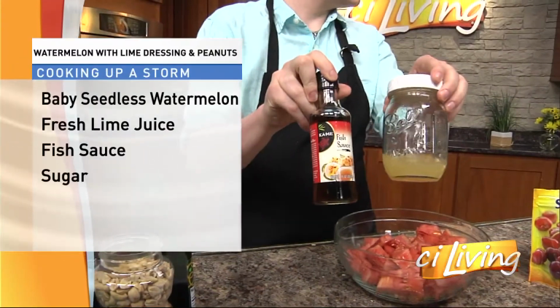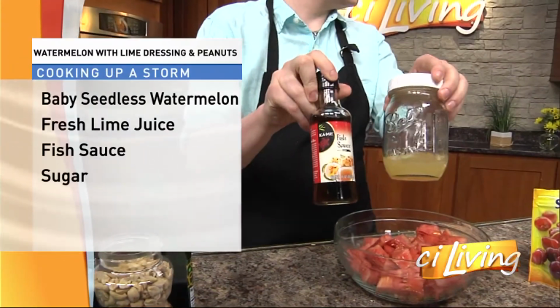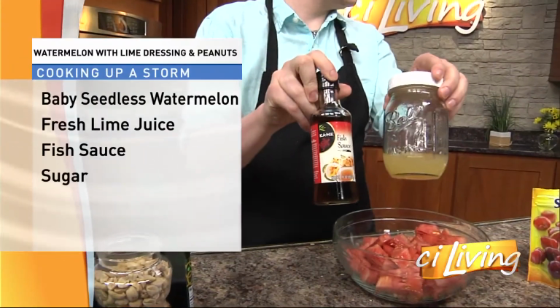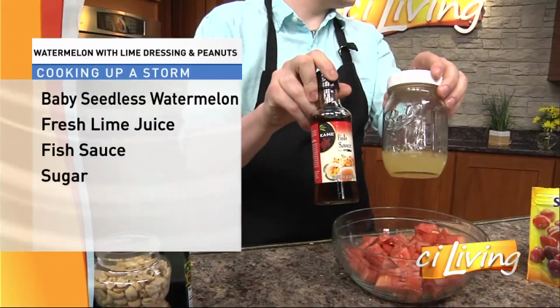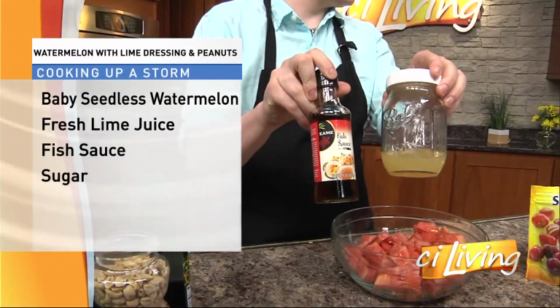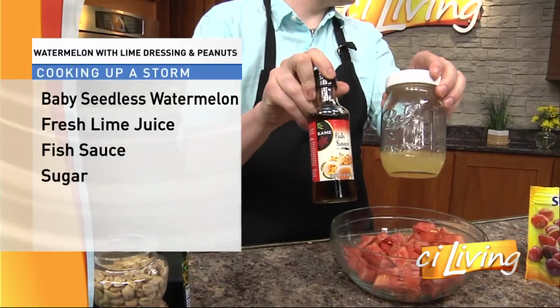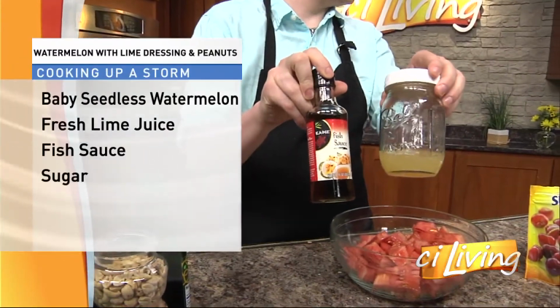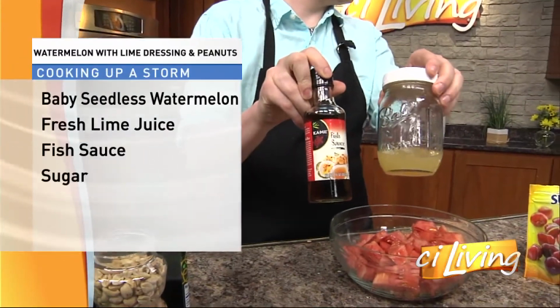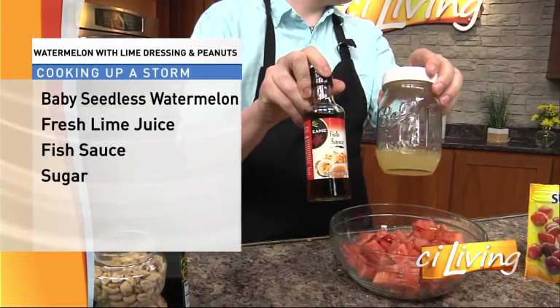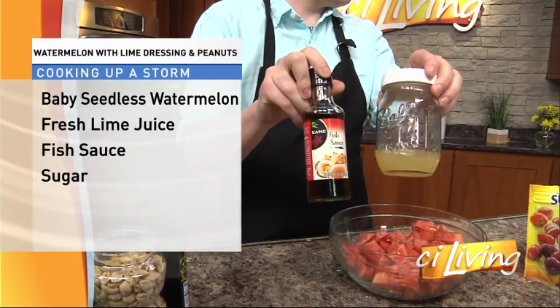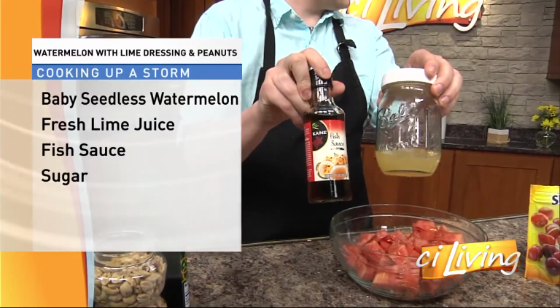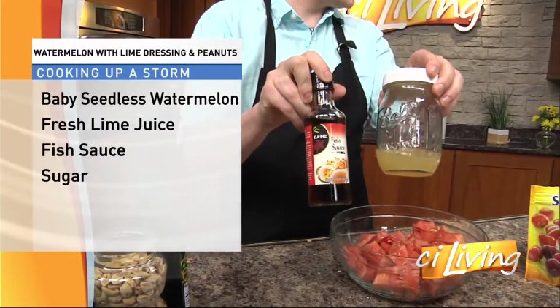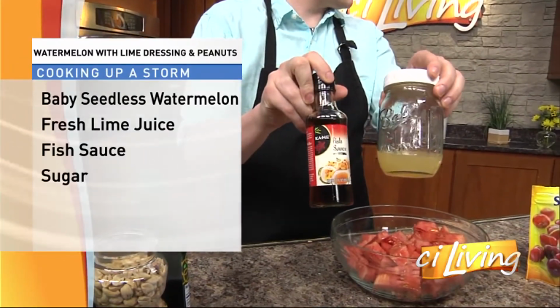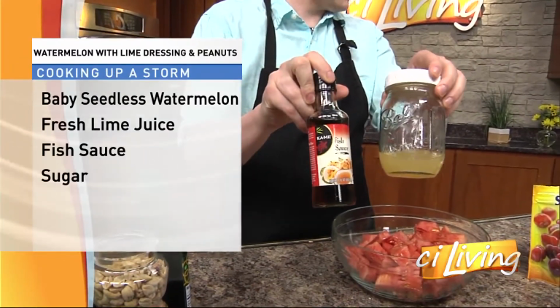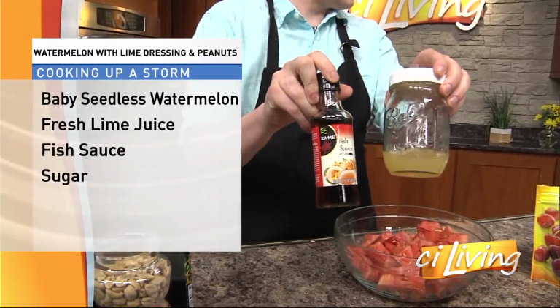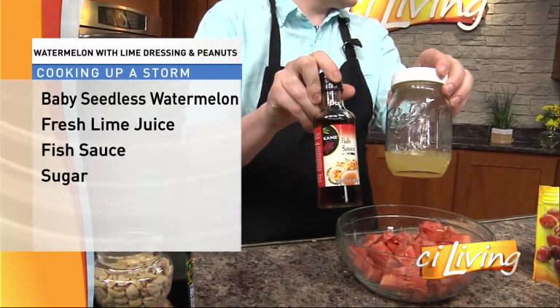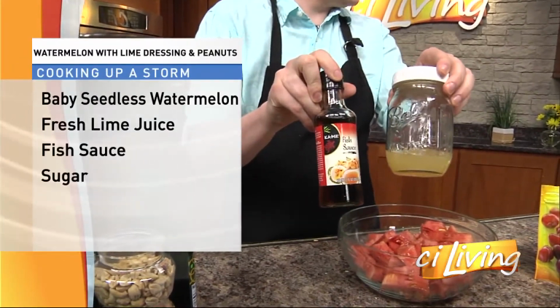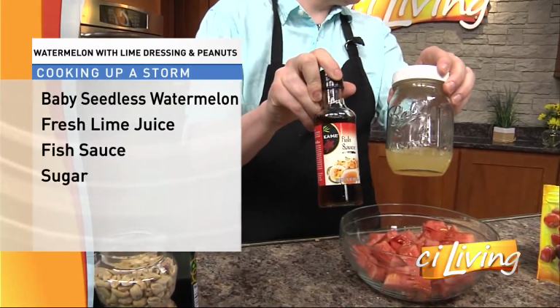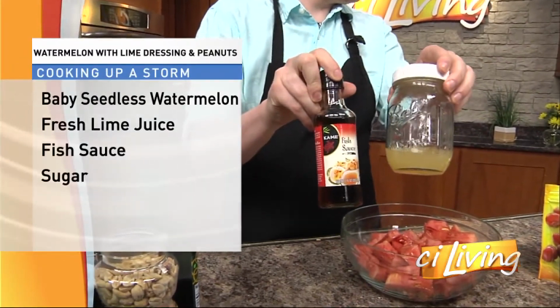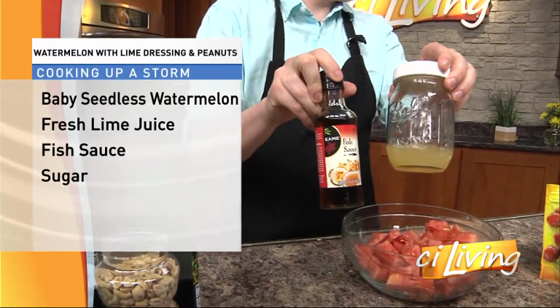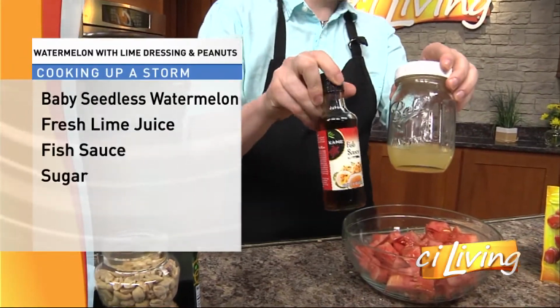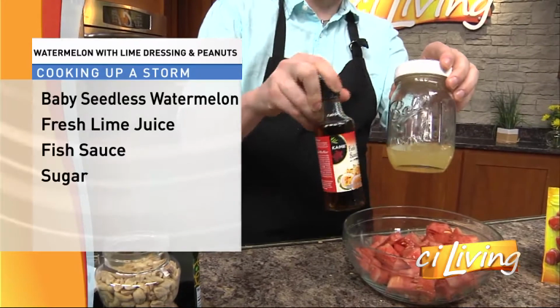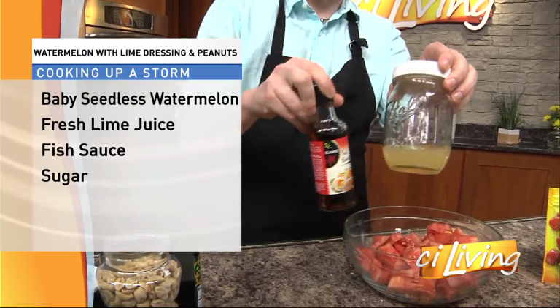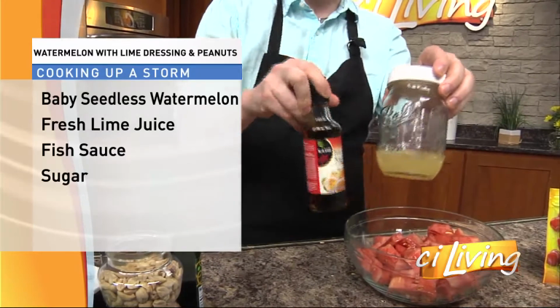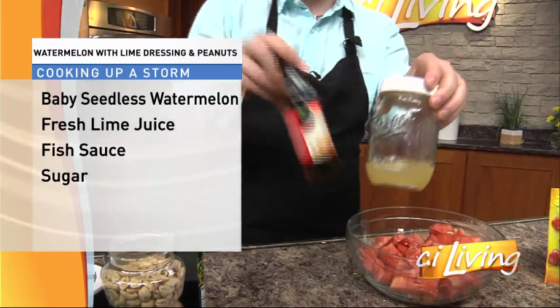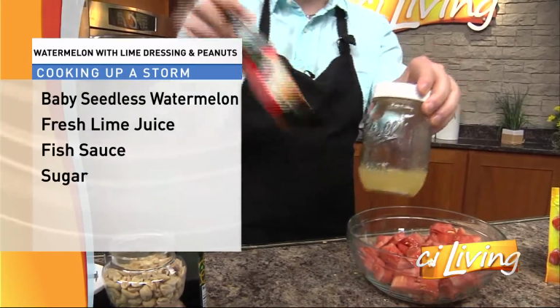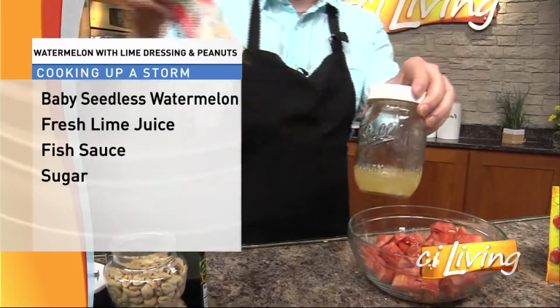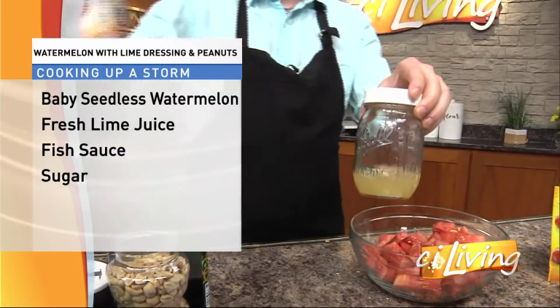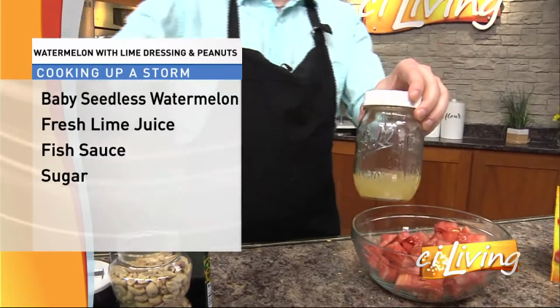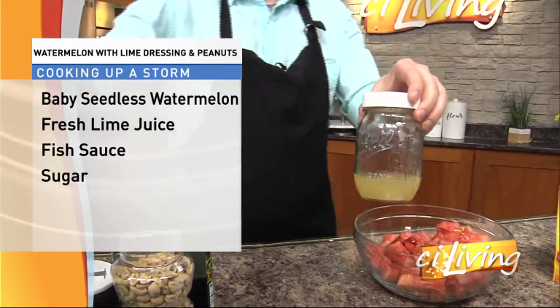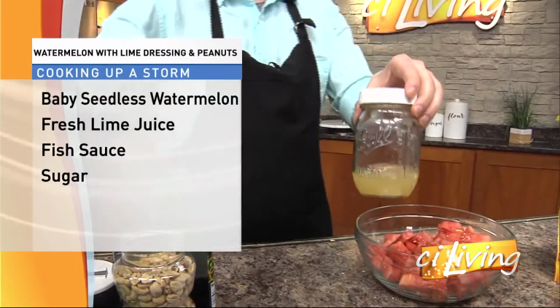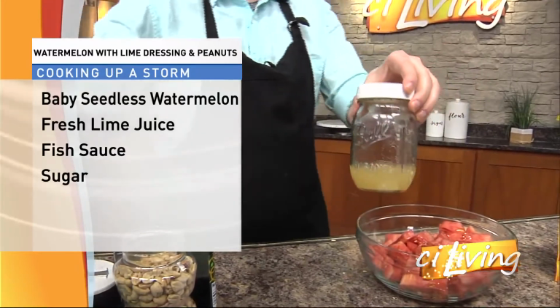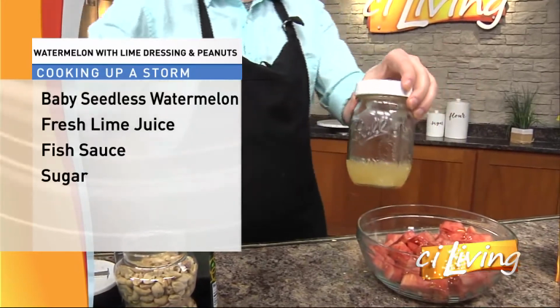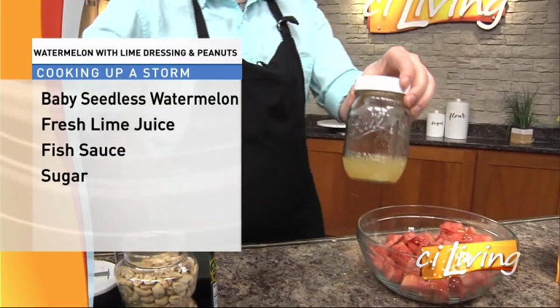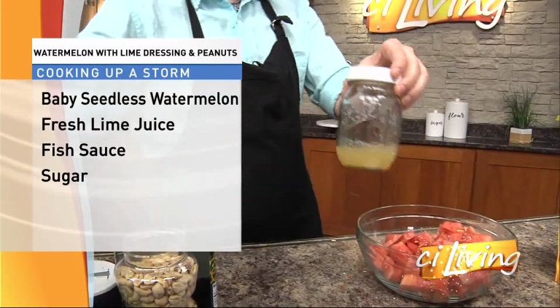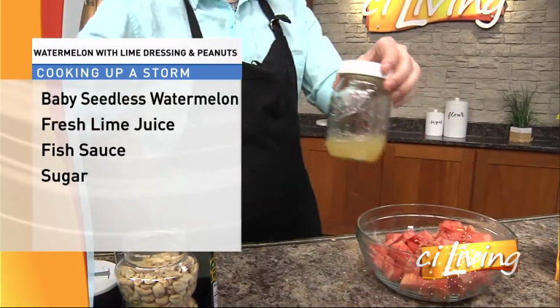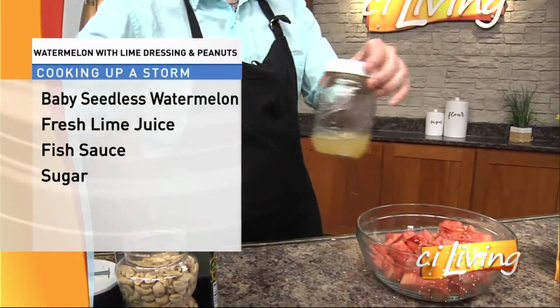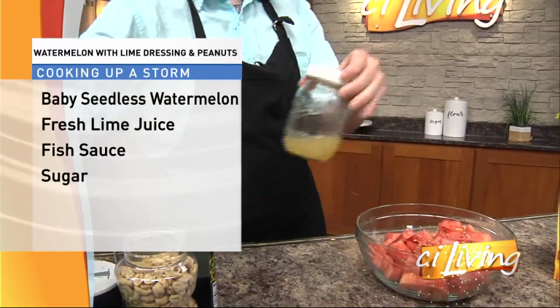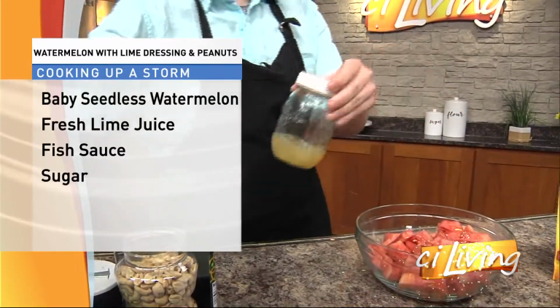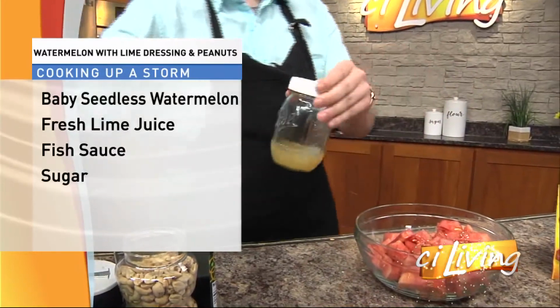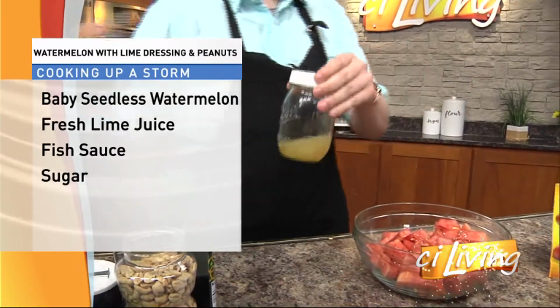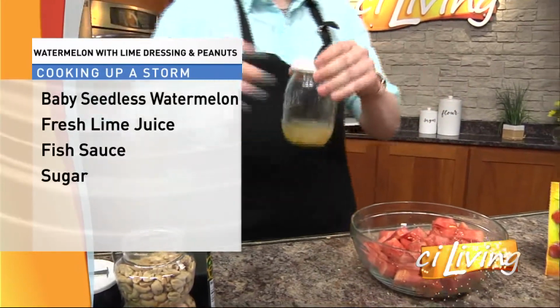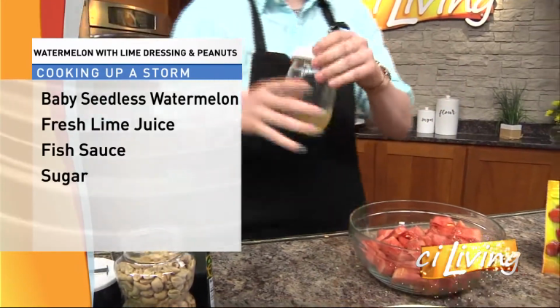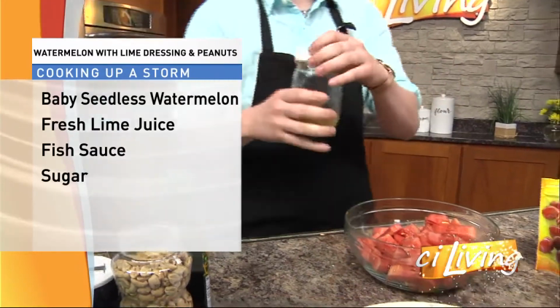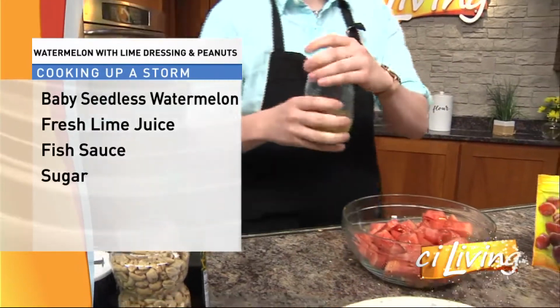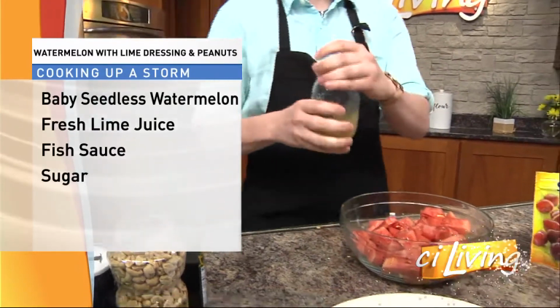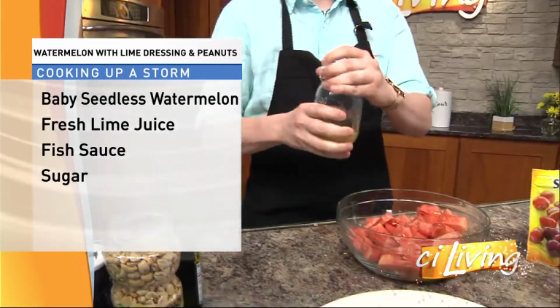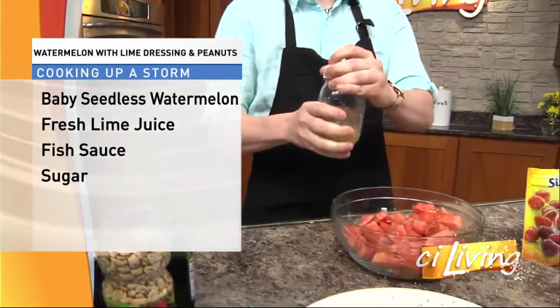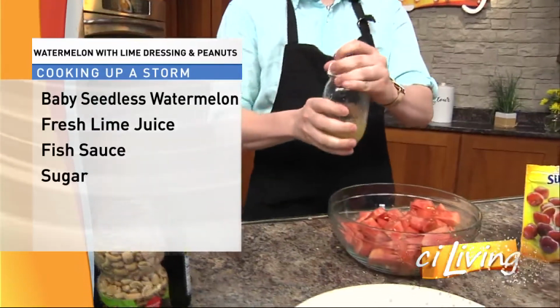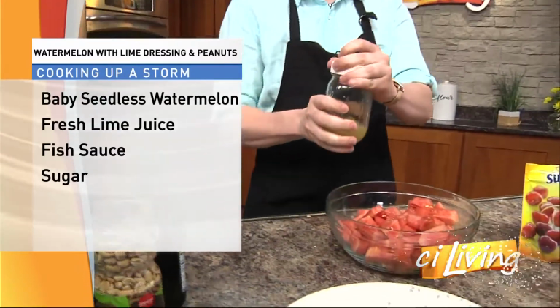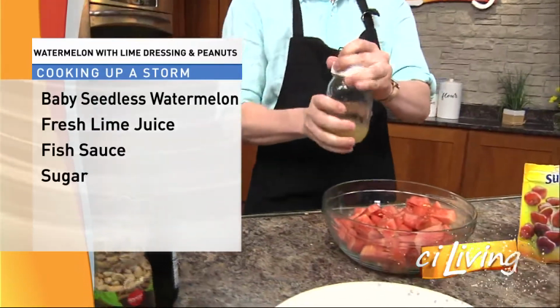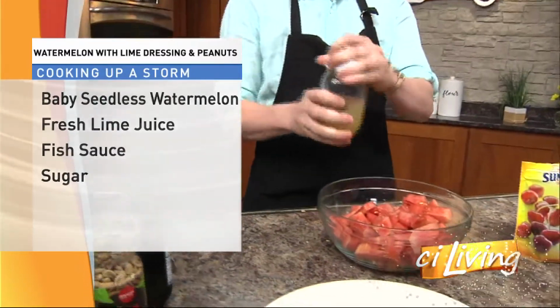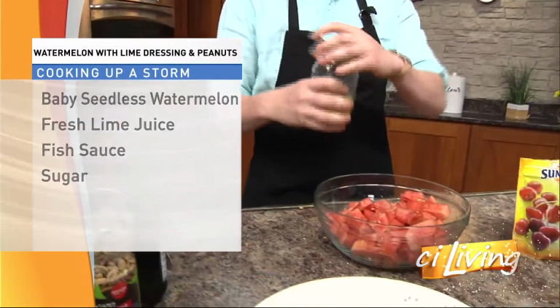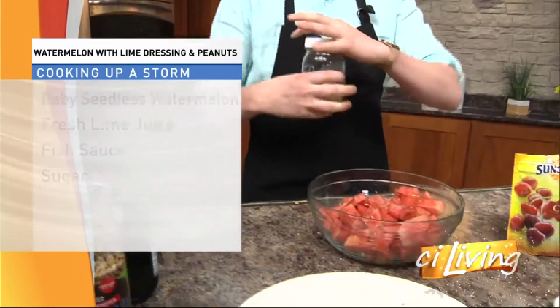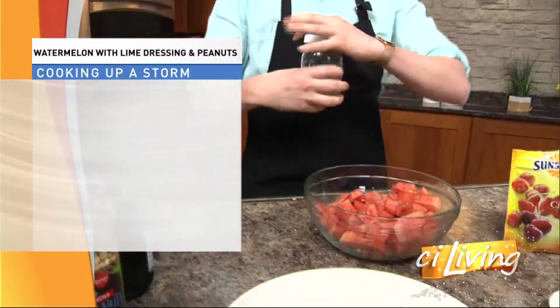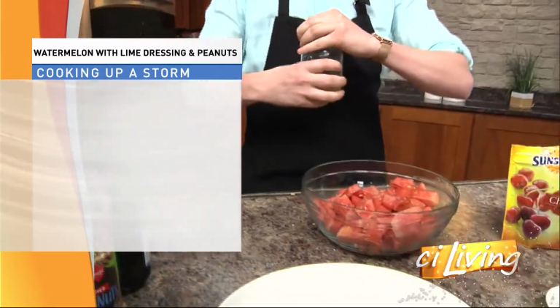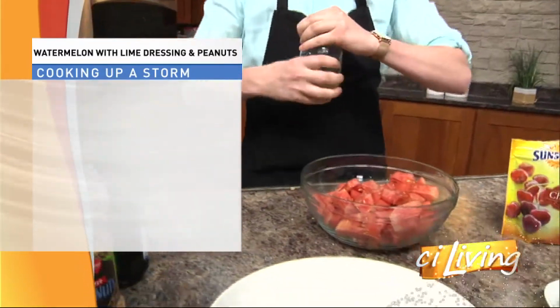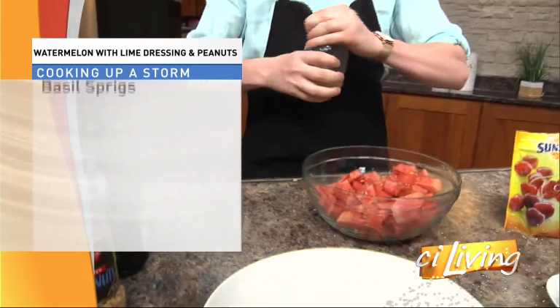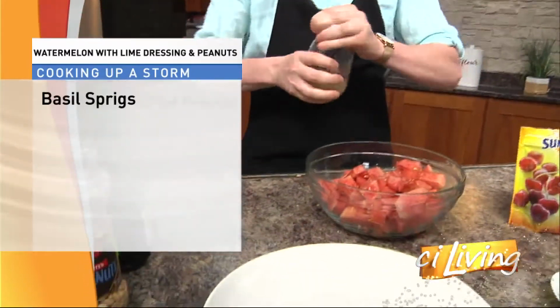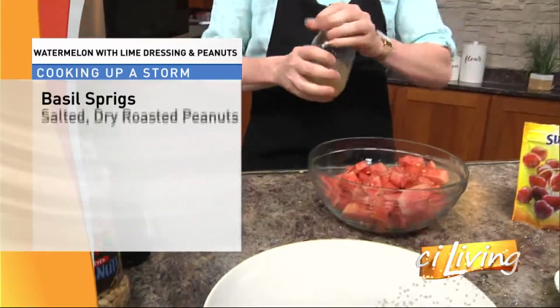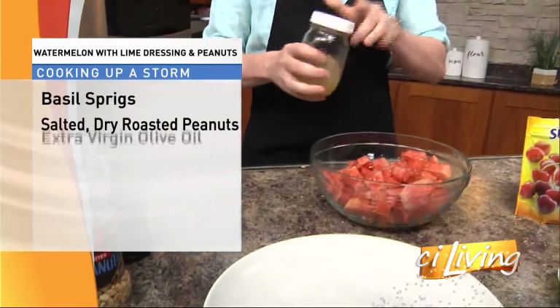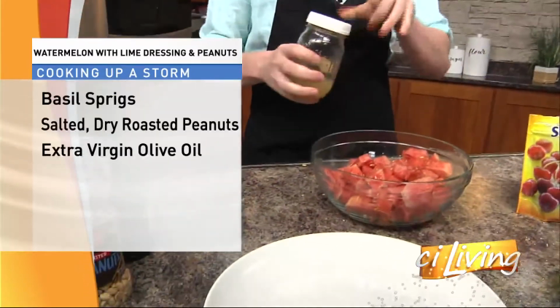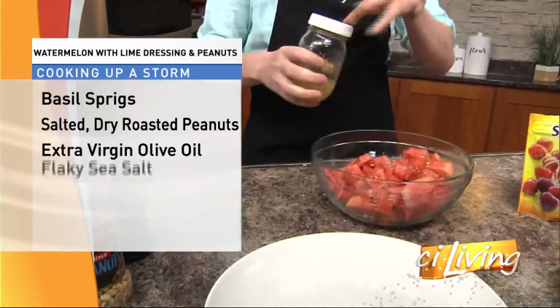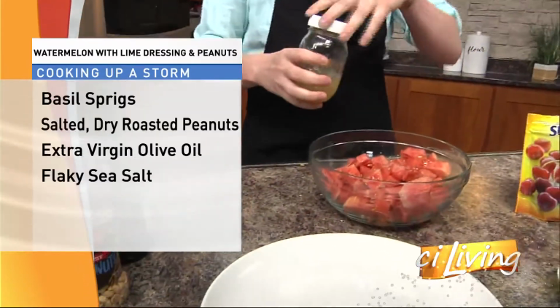You kind of think fish and watermelon — would not have expected that at all. But when you see it come together, you're really going to see how it's inspired by some Thai cooking here.